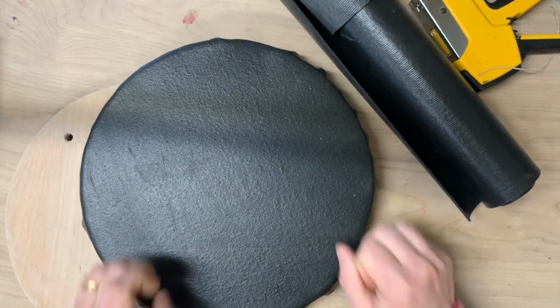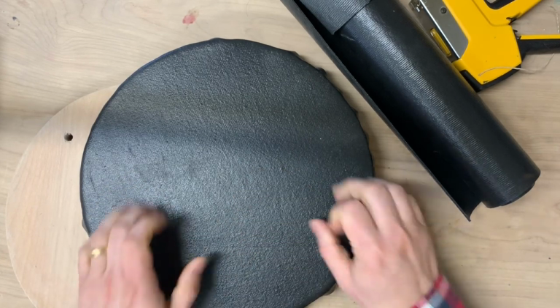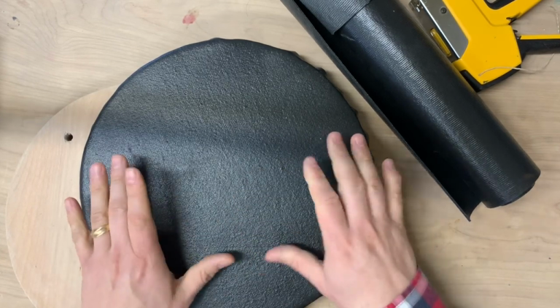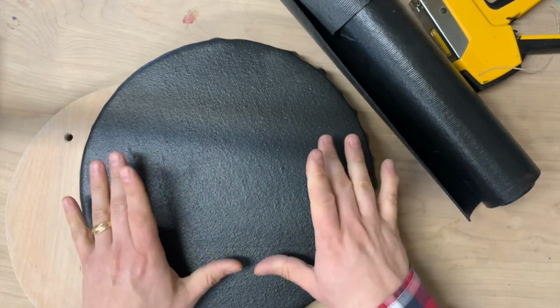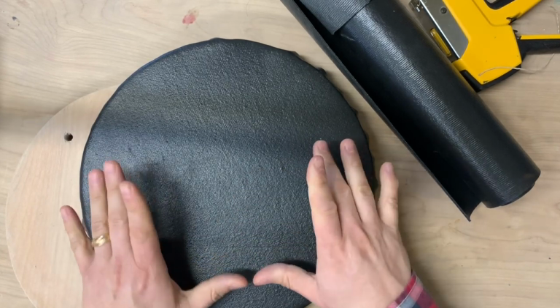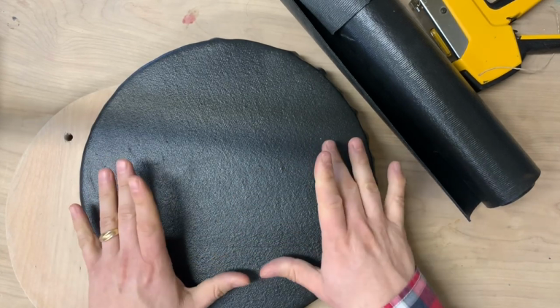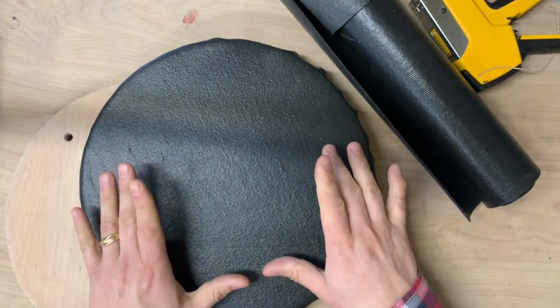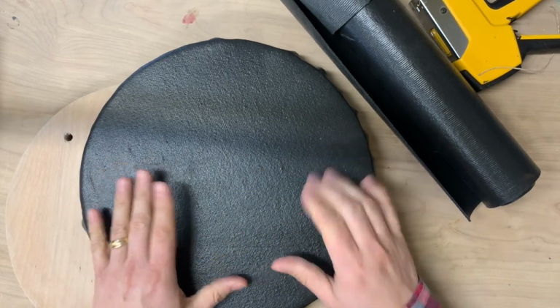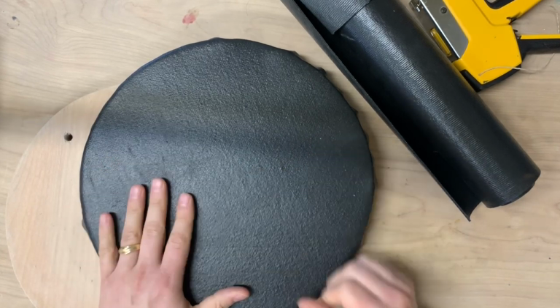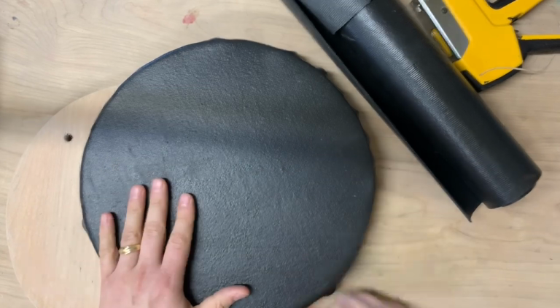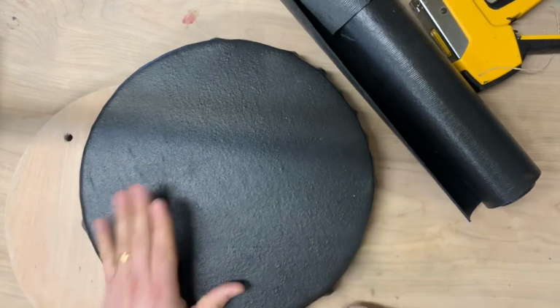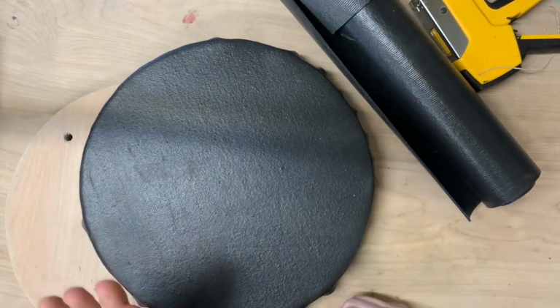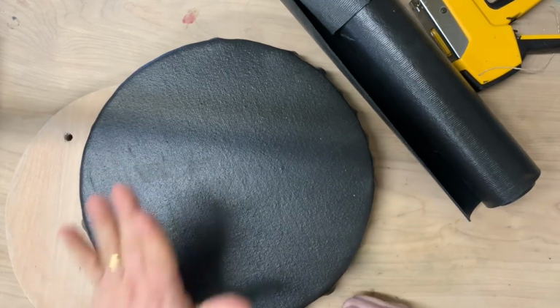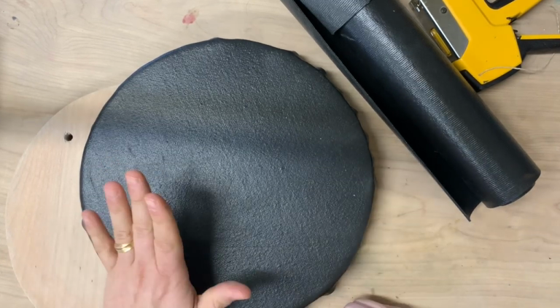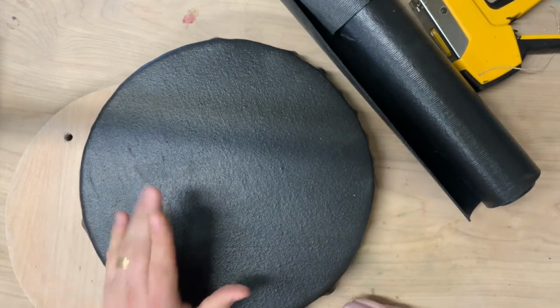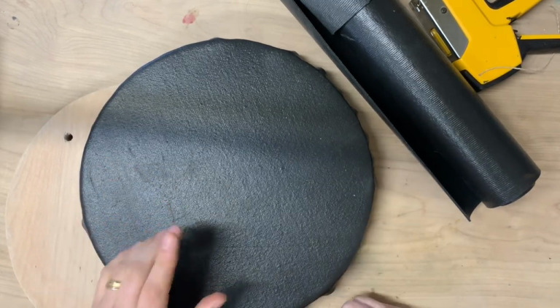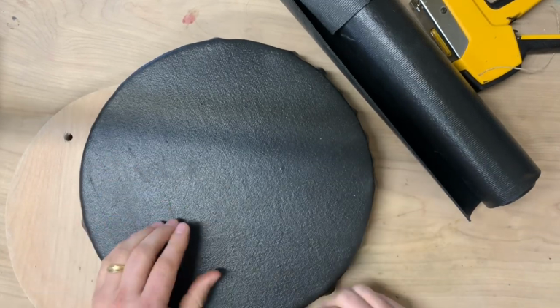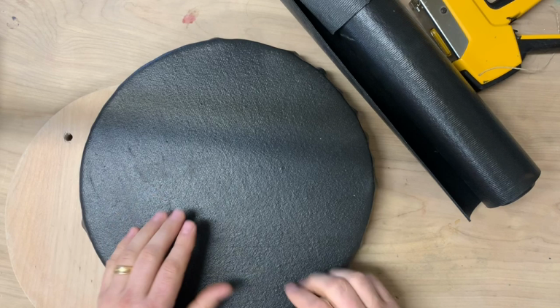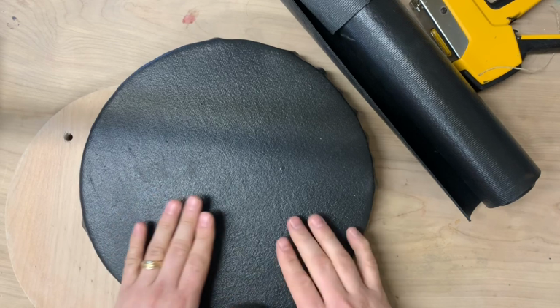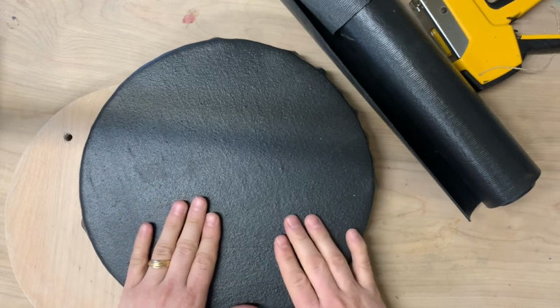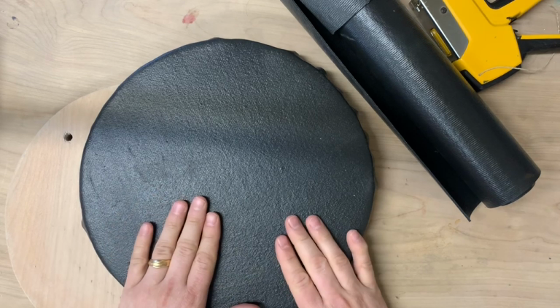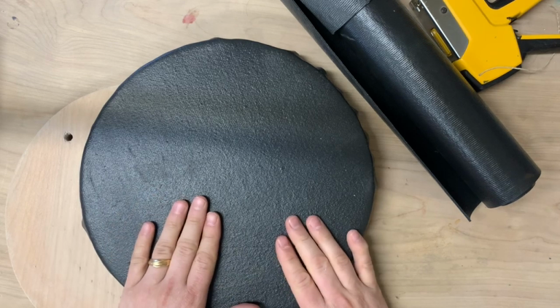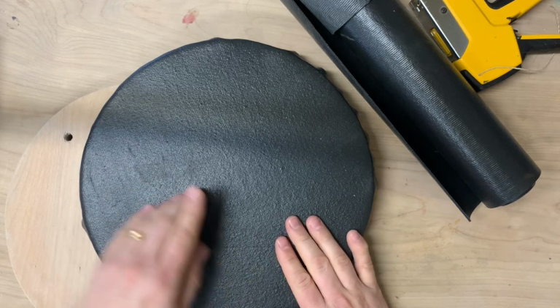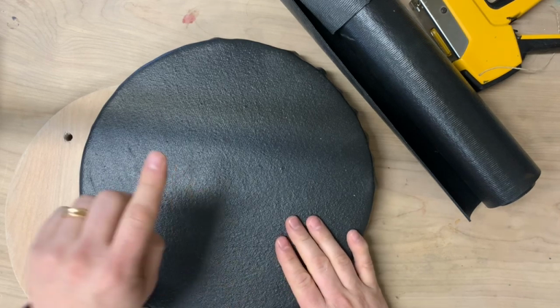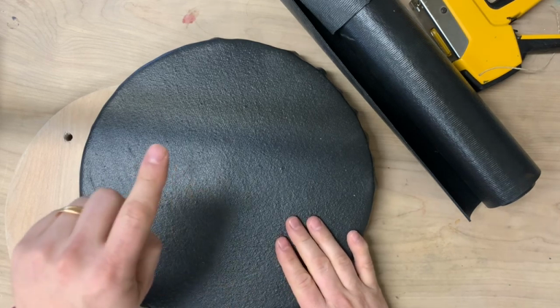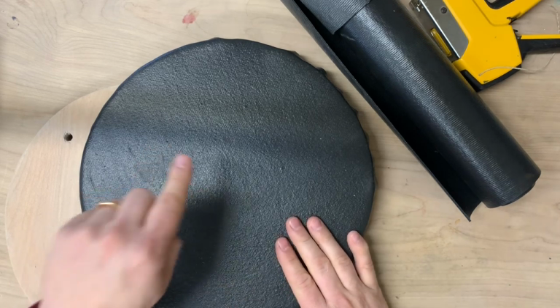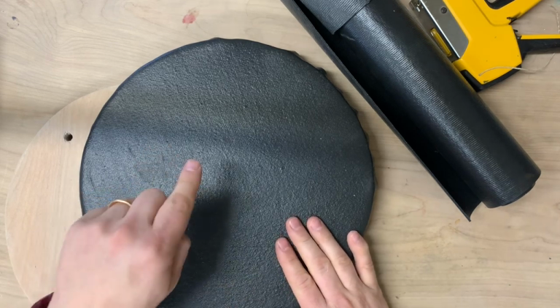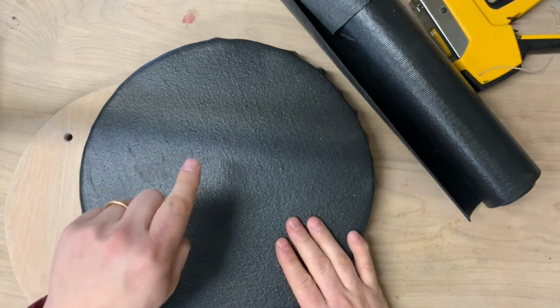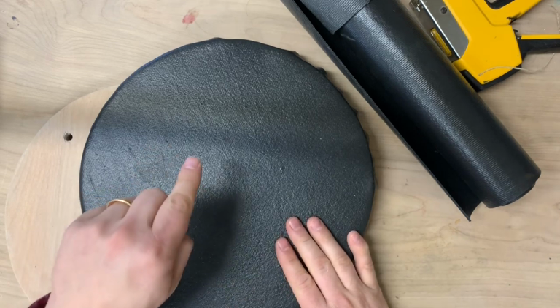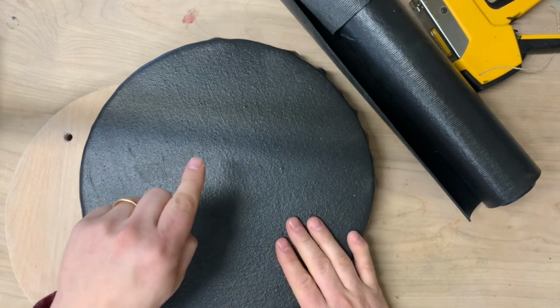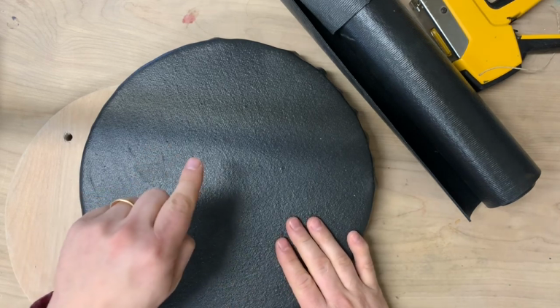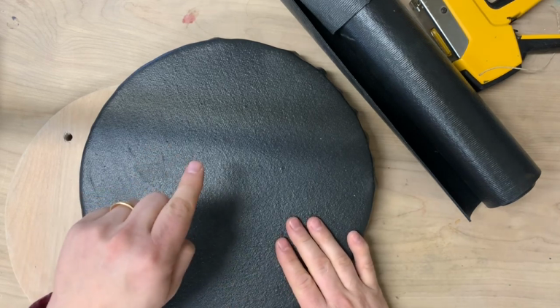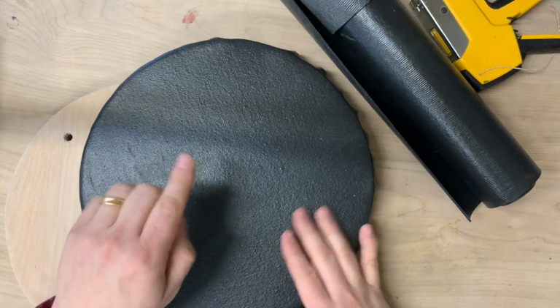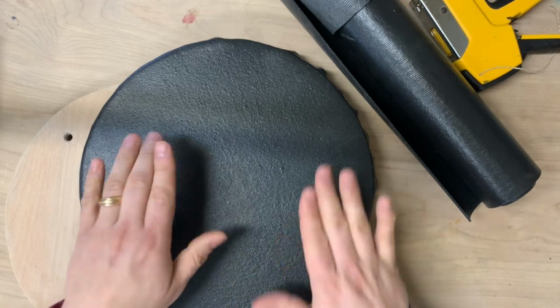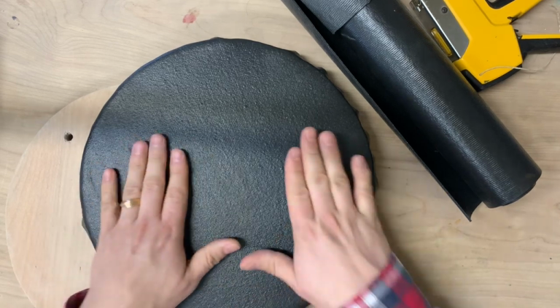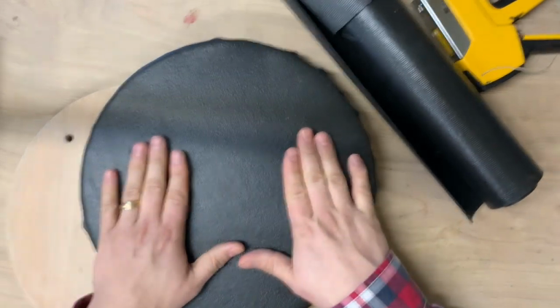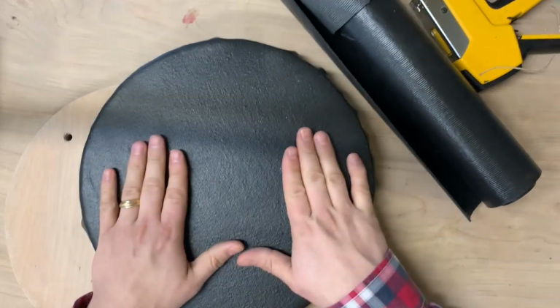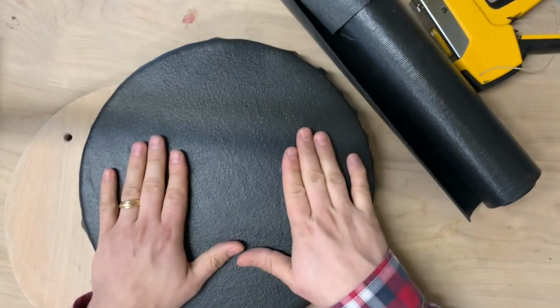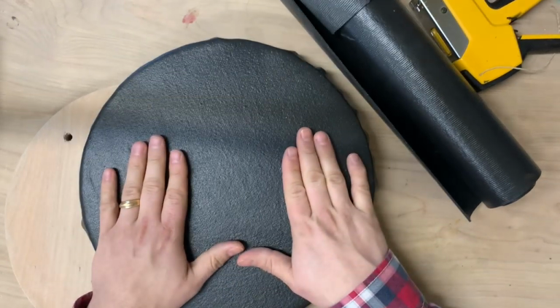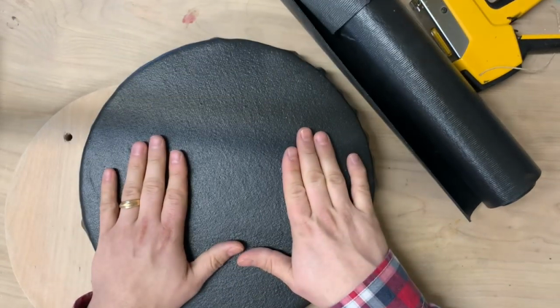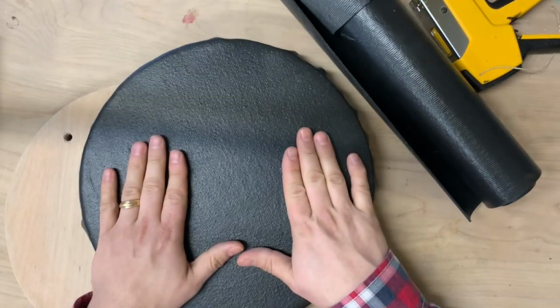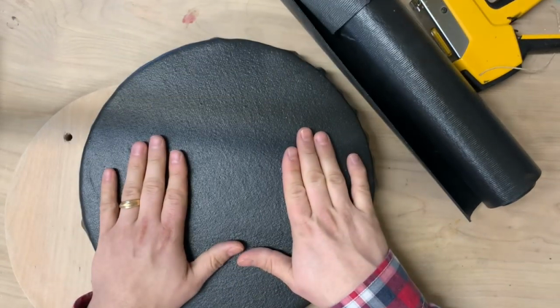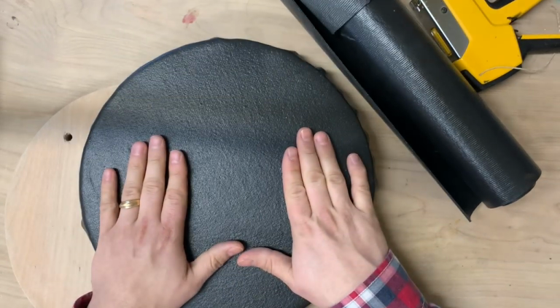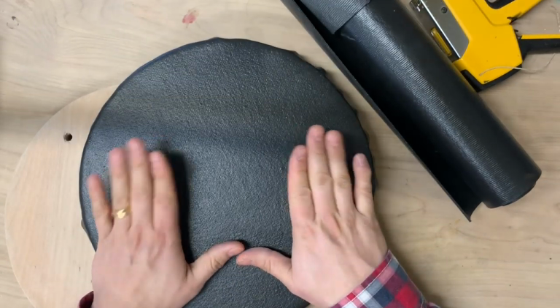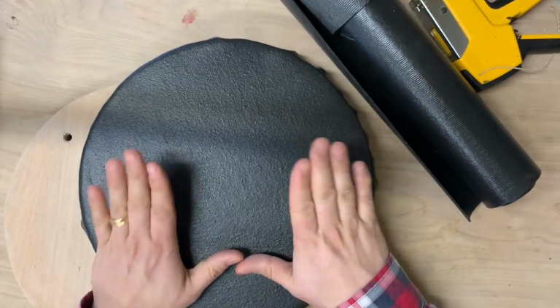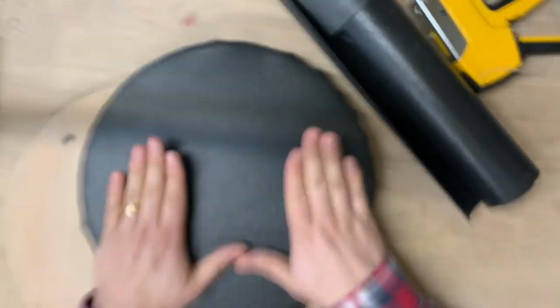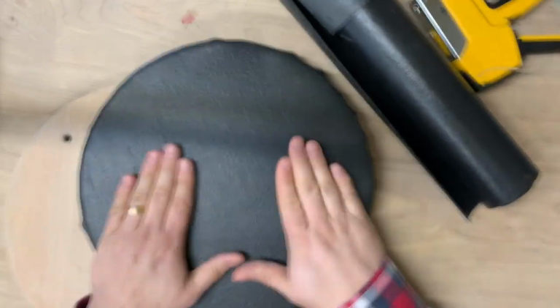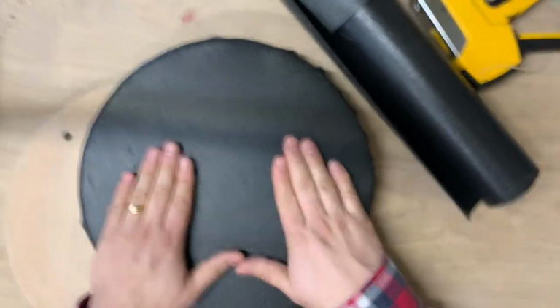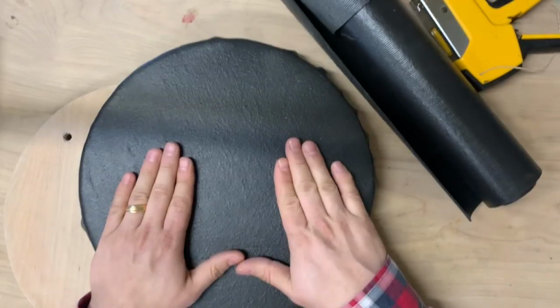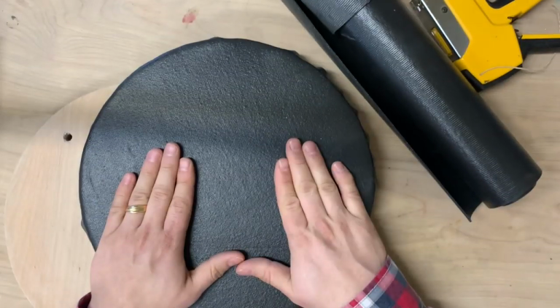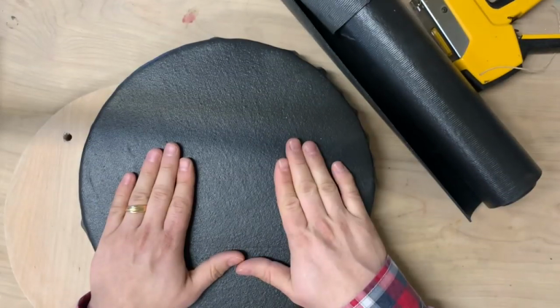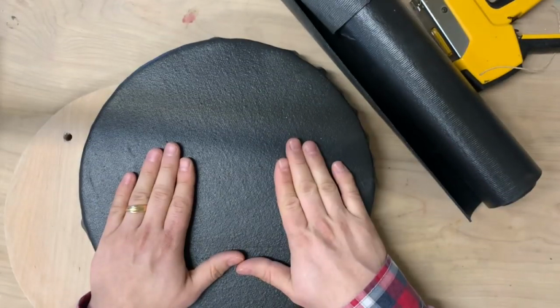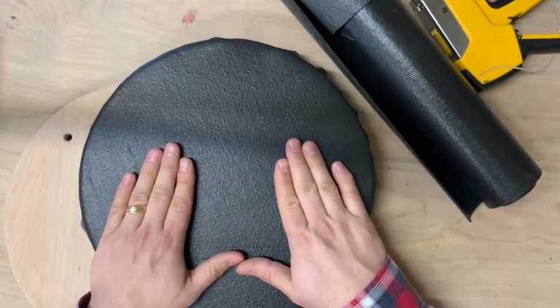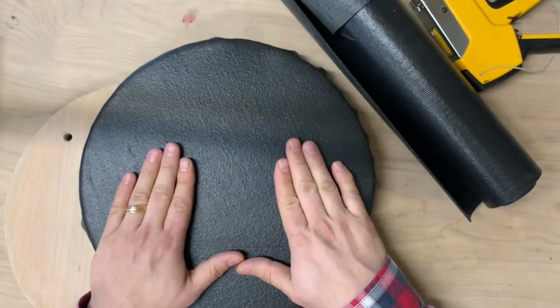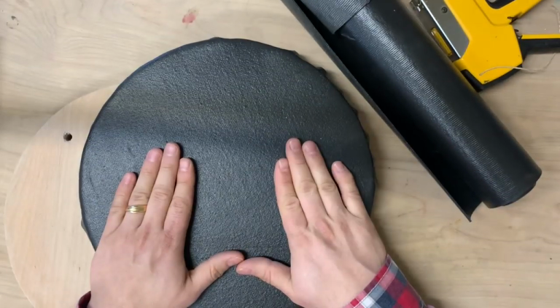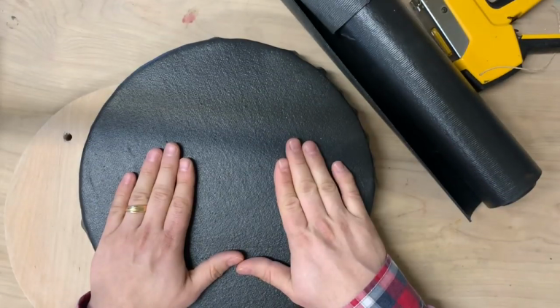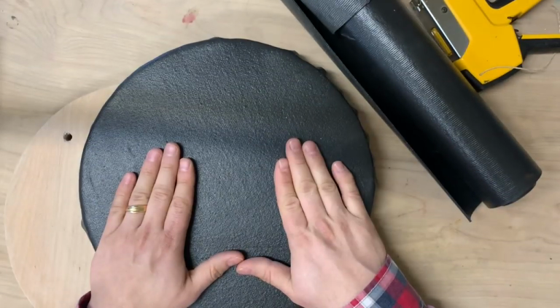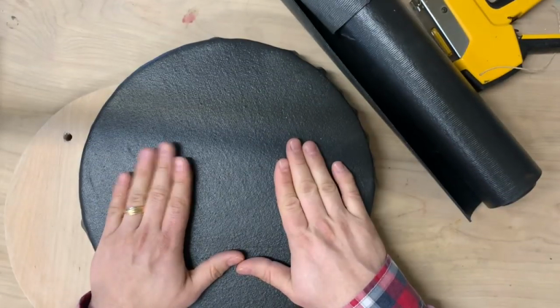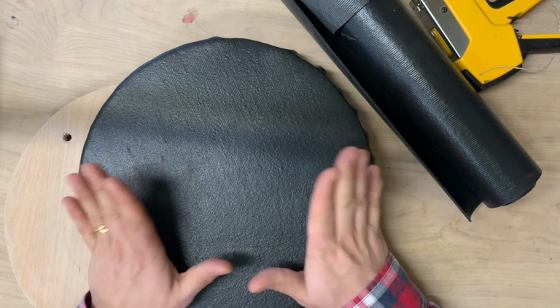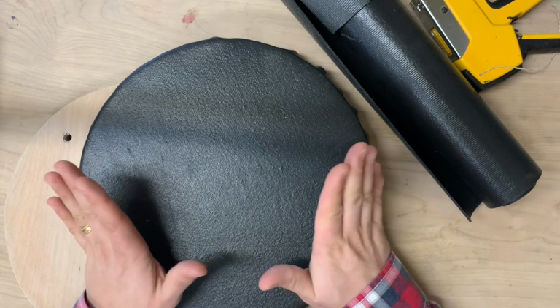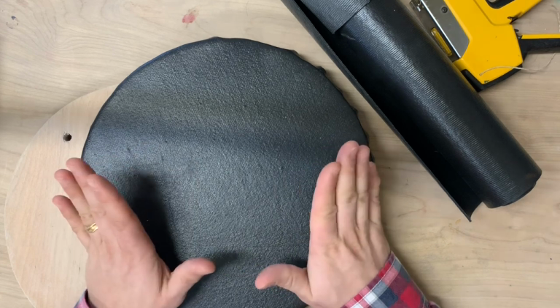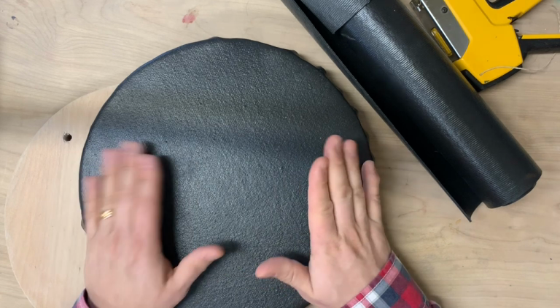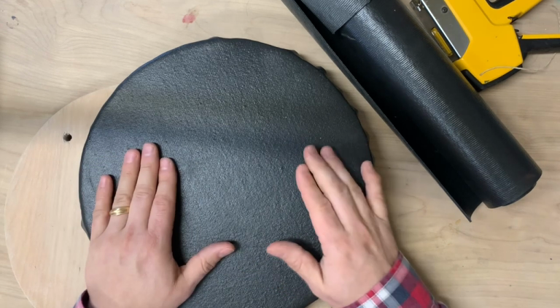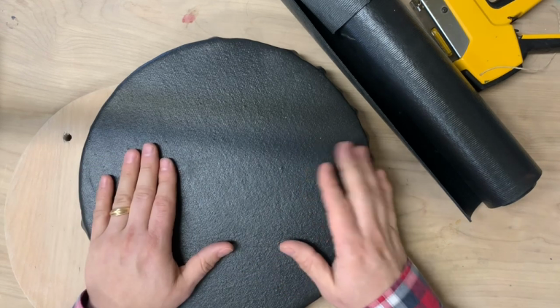They're also a little stickier, so all you need to hold your piece down is a little bit of pressure — so much easier, so much quicker.